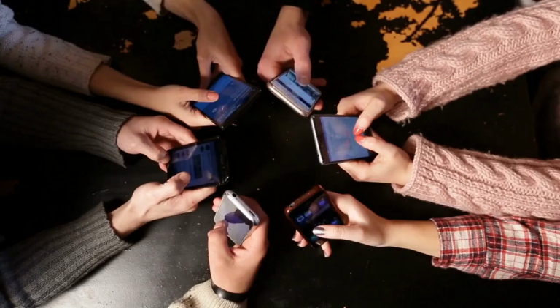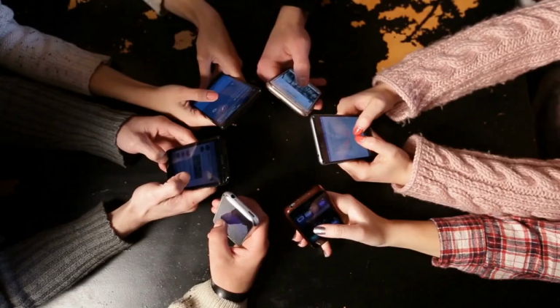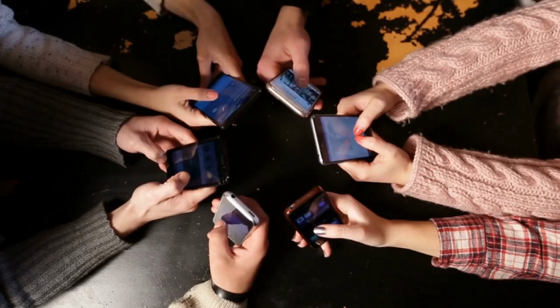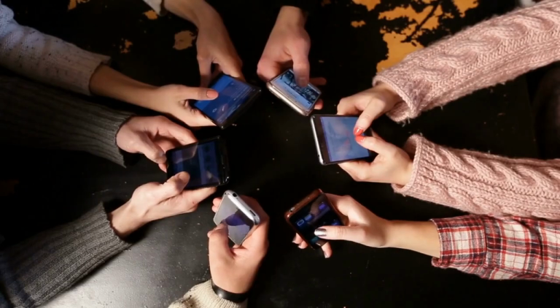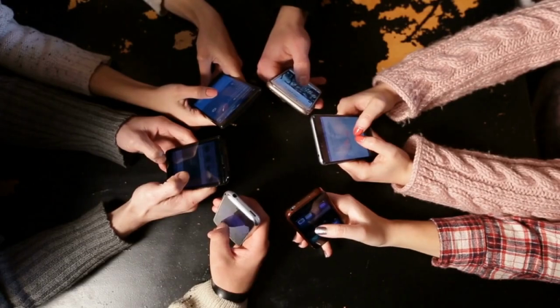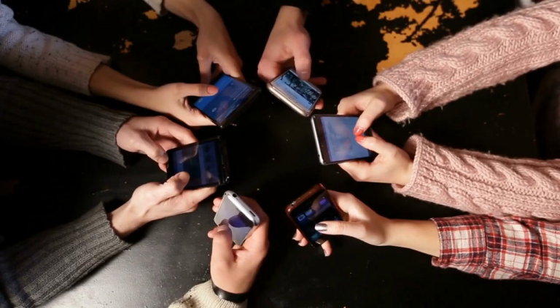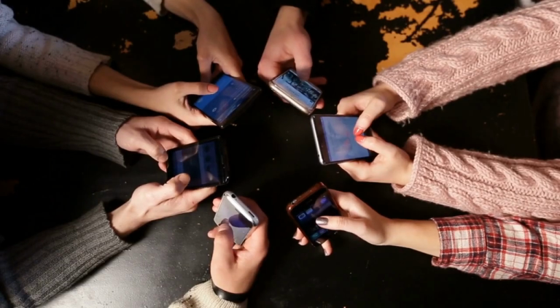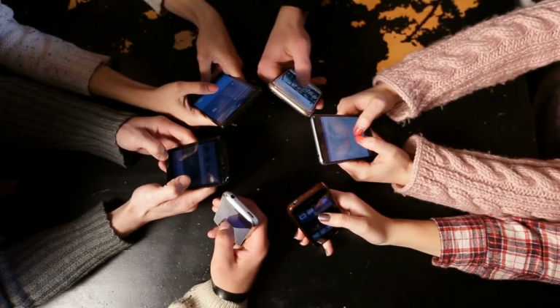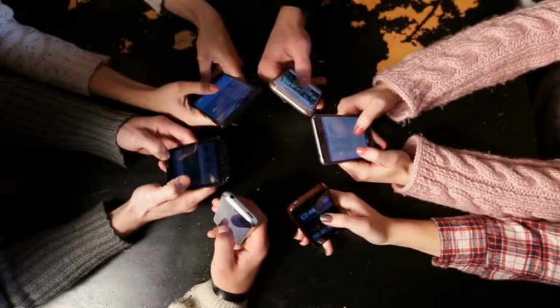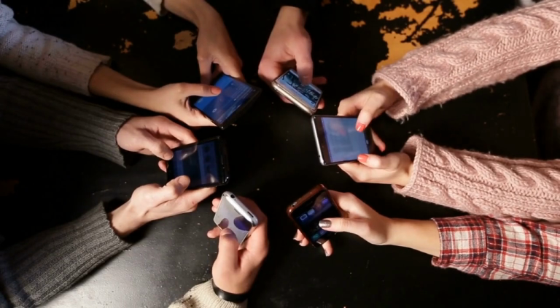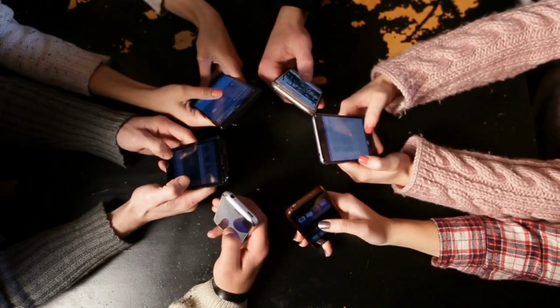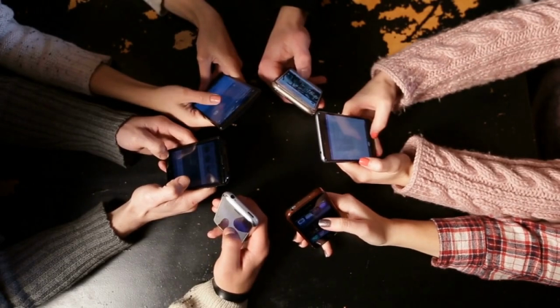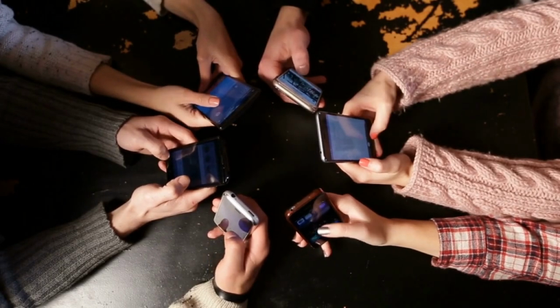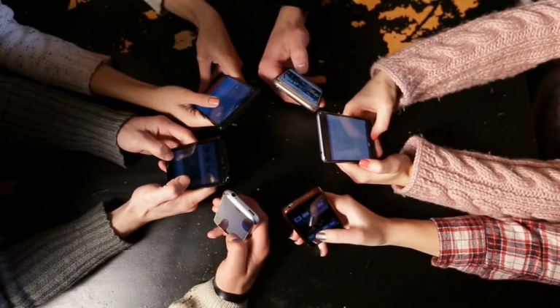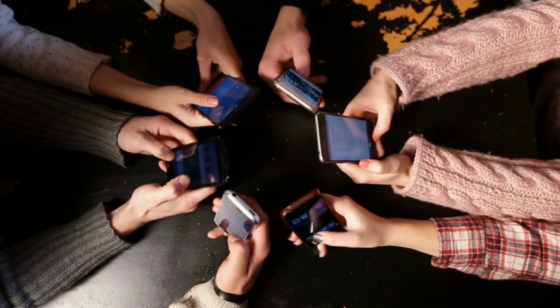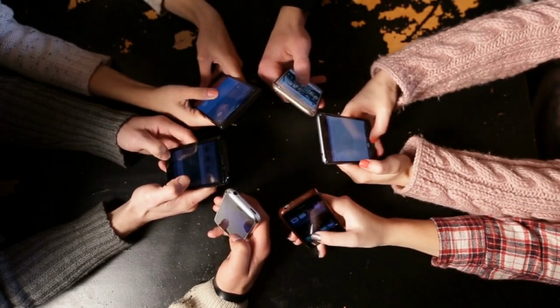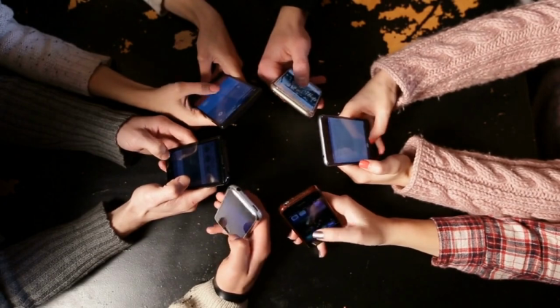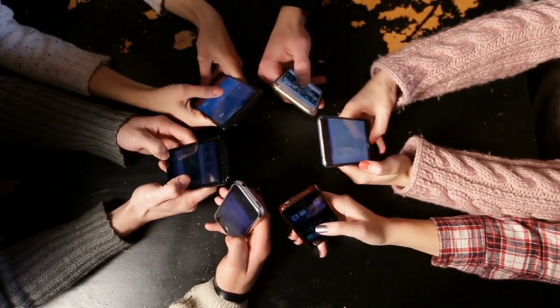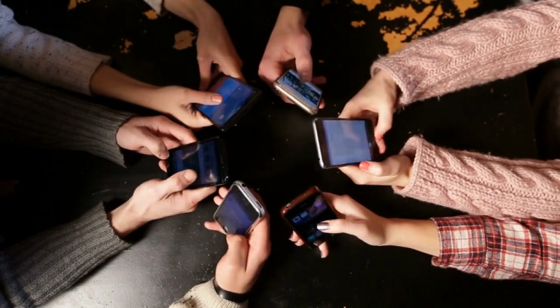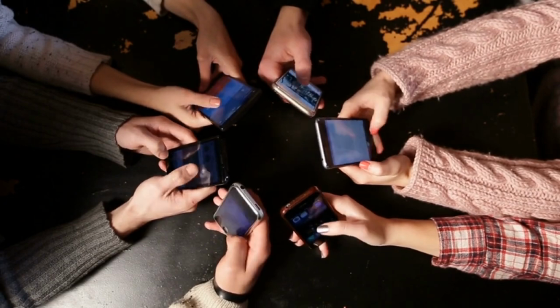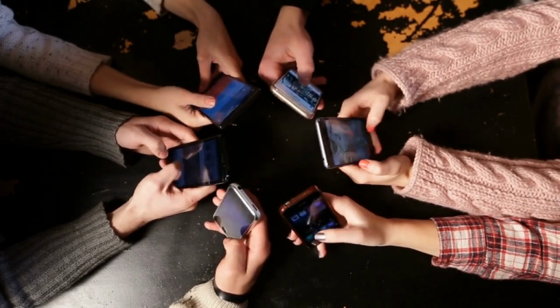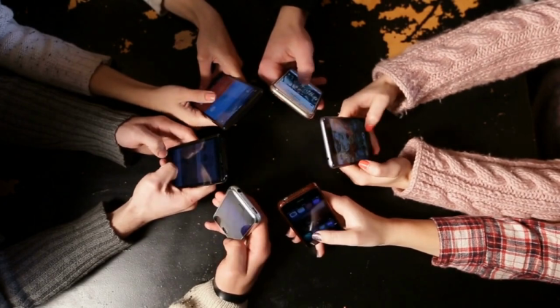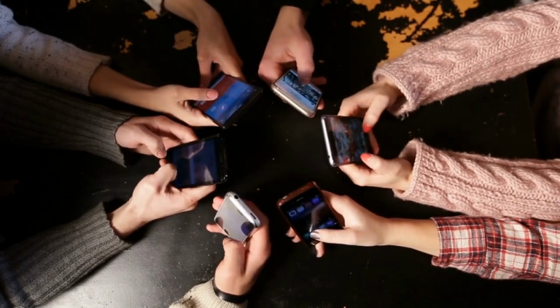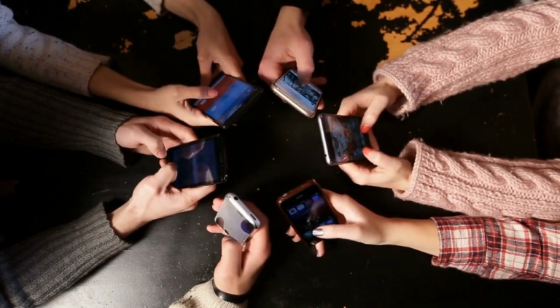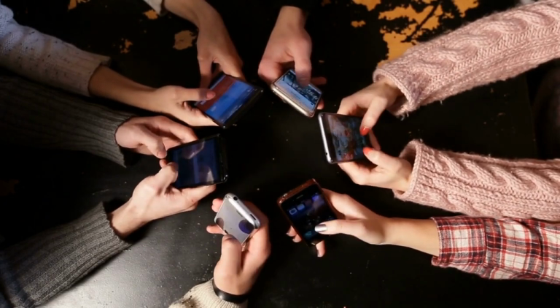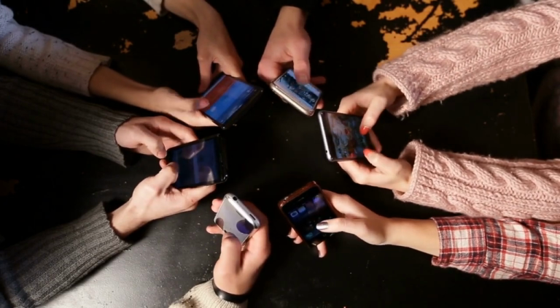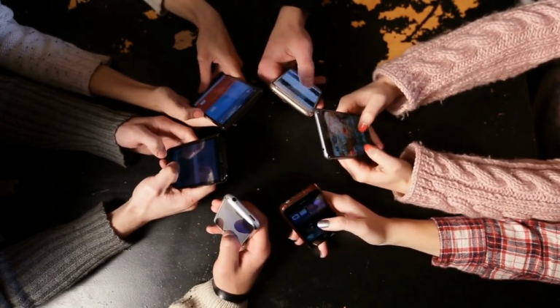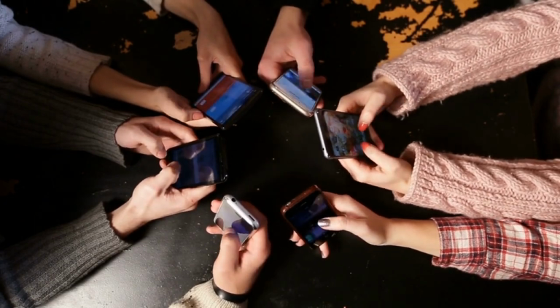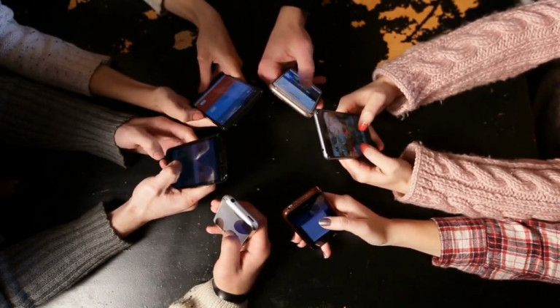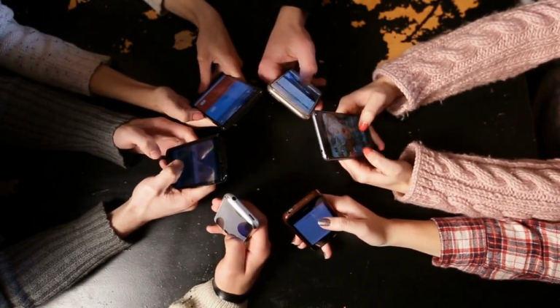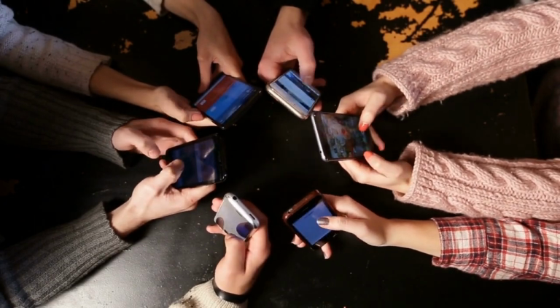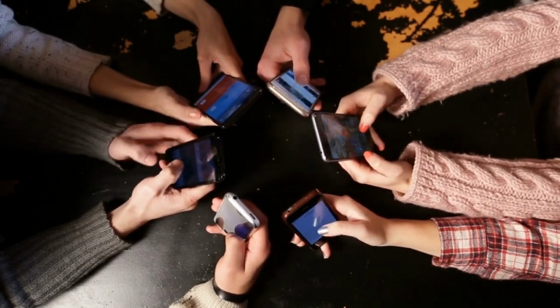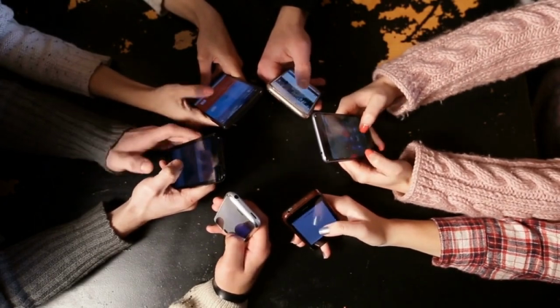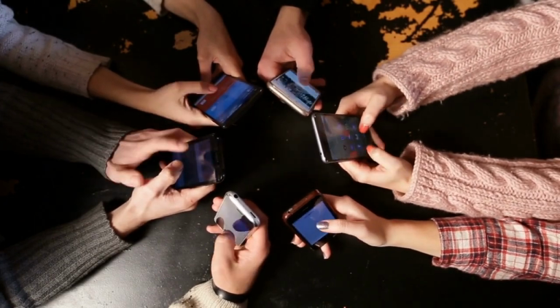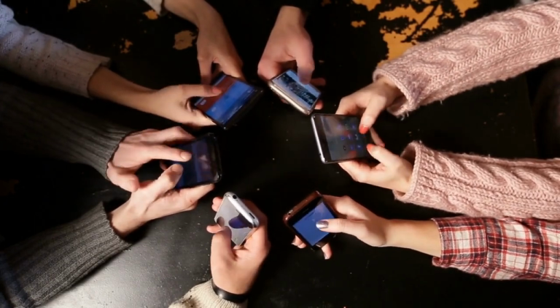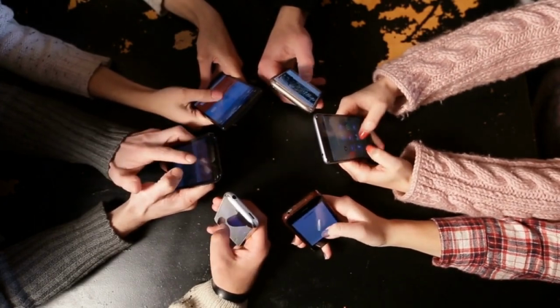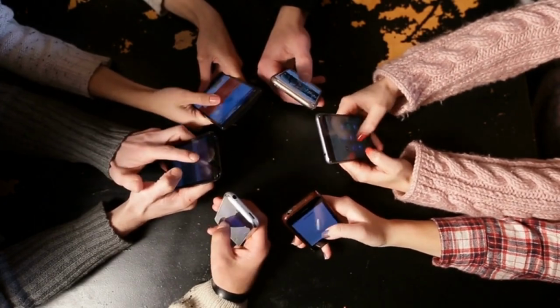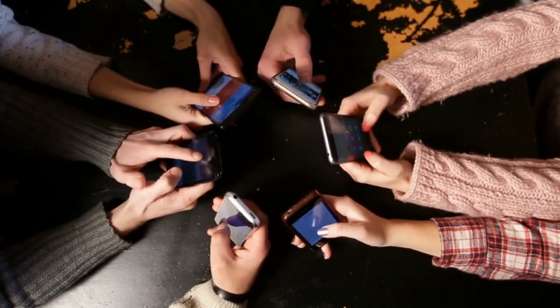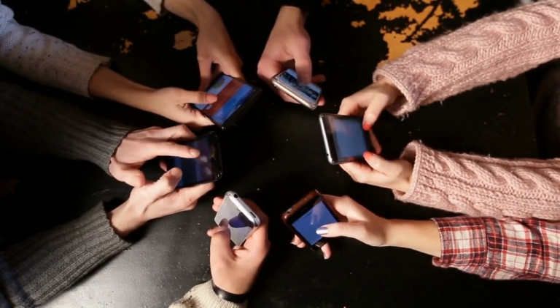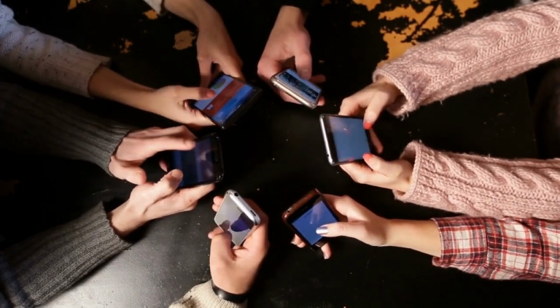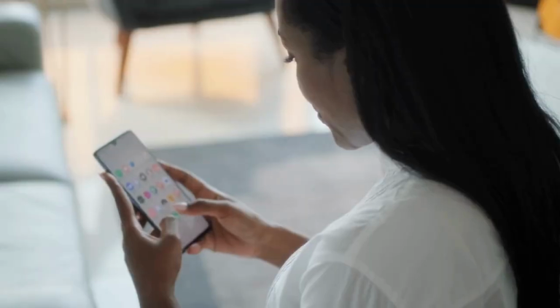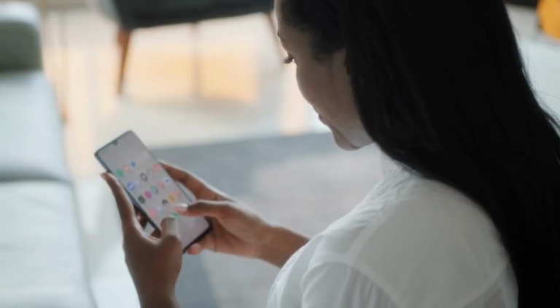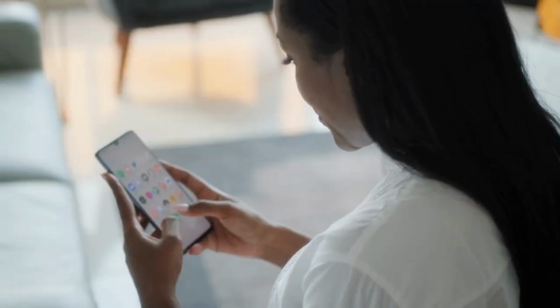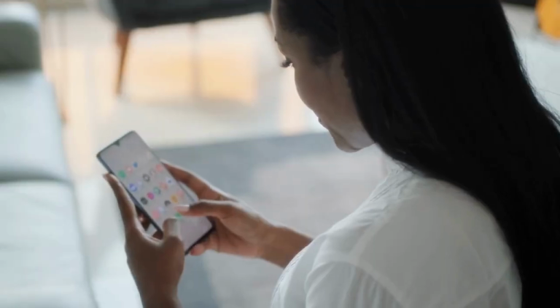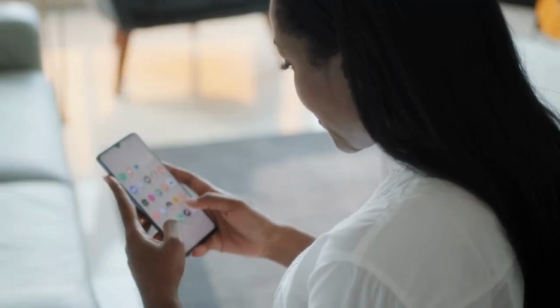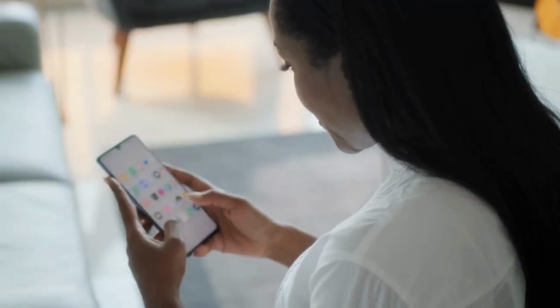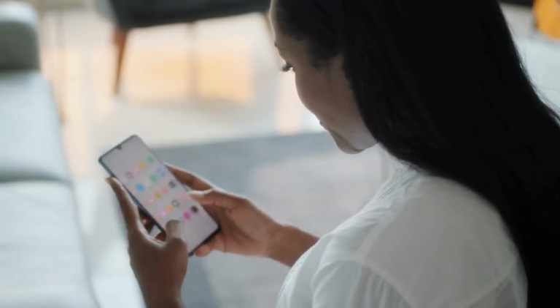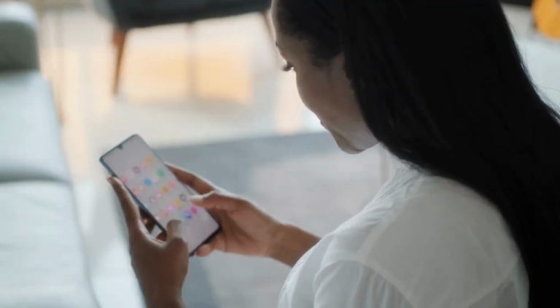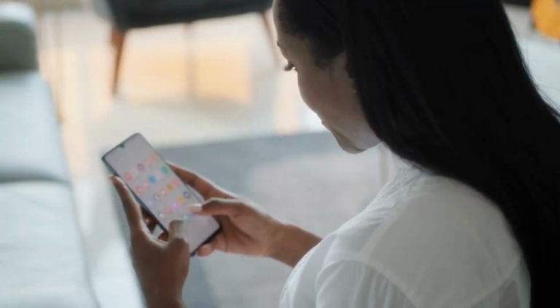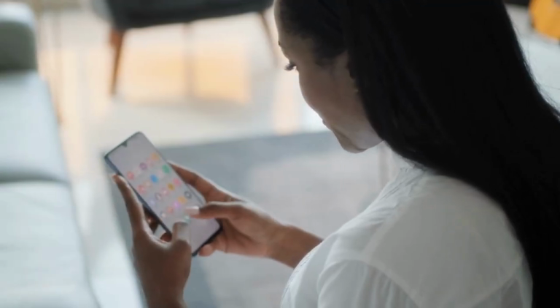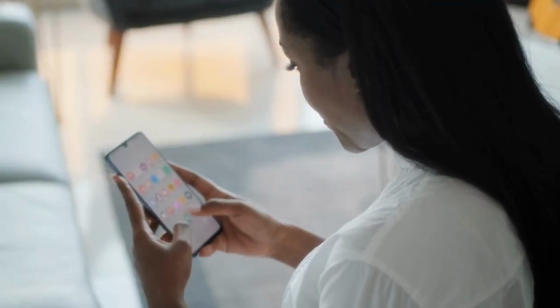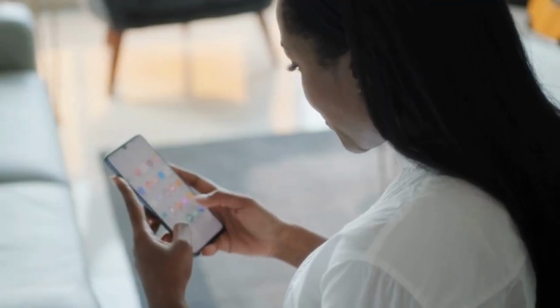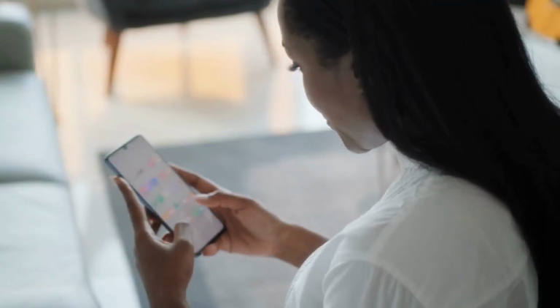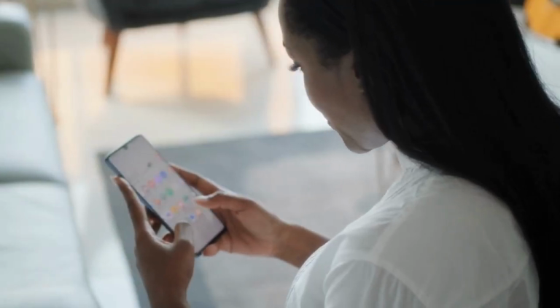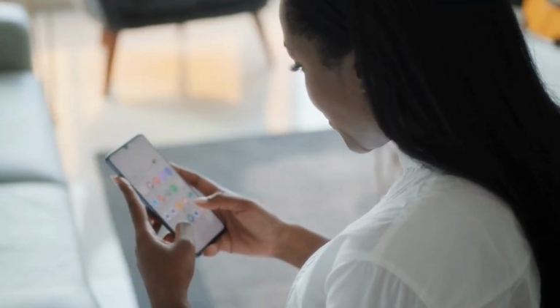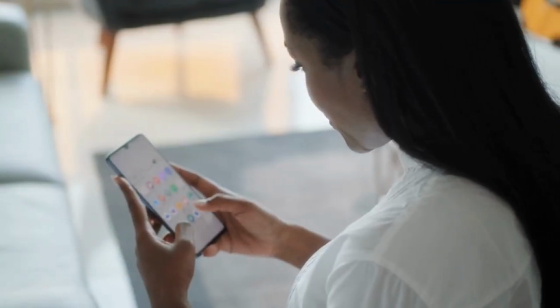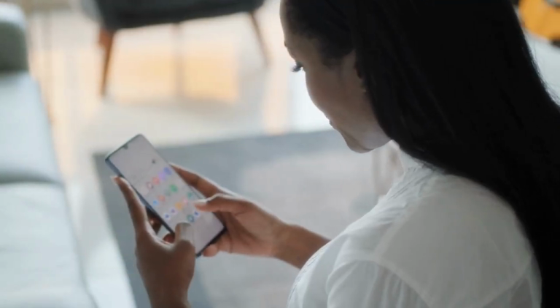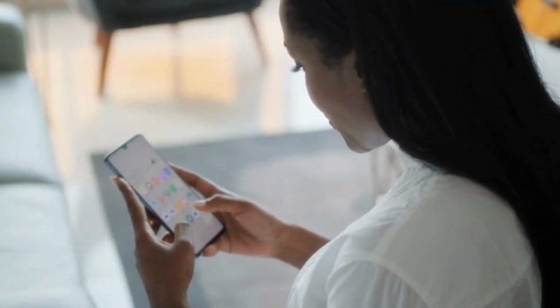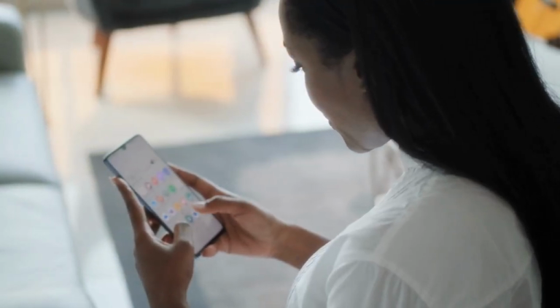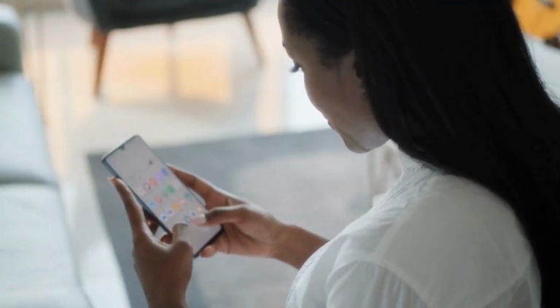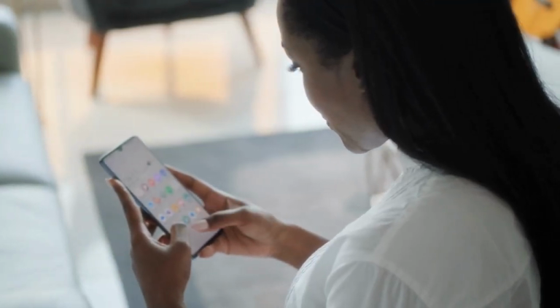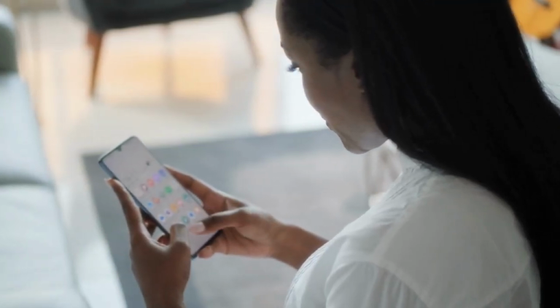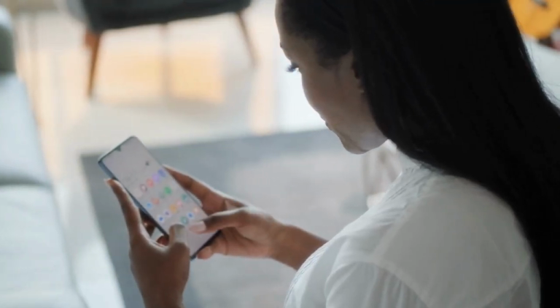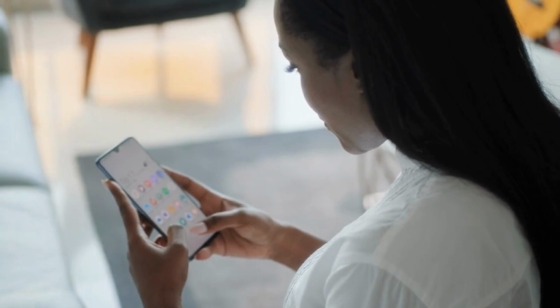We've seen some masterpieces, some duds, and a variety of oddities along the road. Today, we're looking at the 10 oddest Android phones ever.